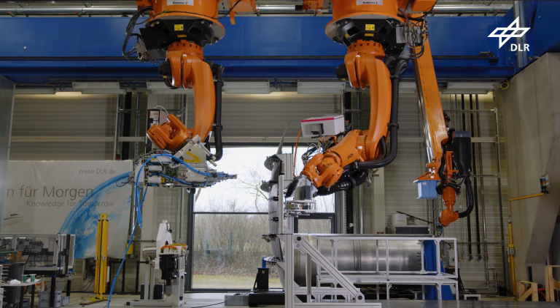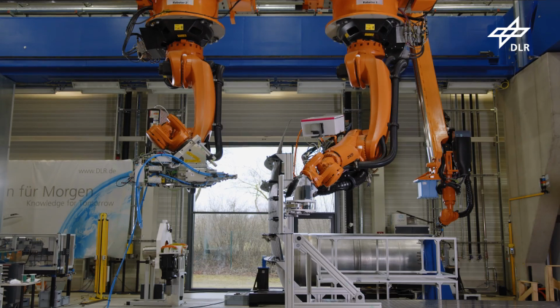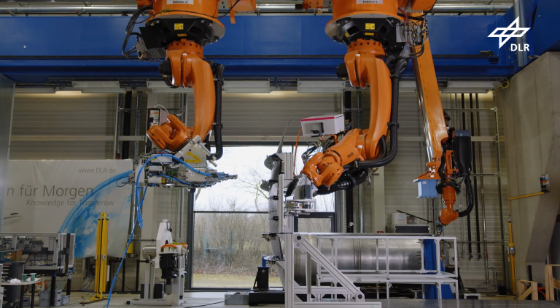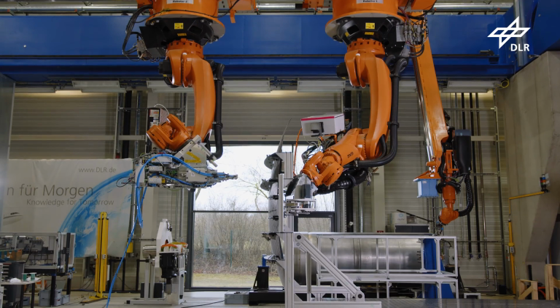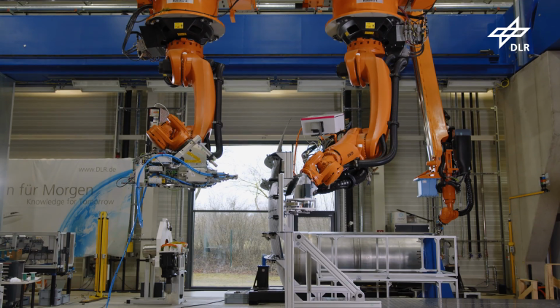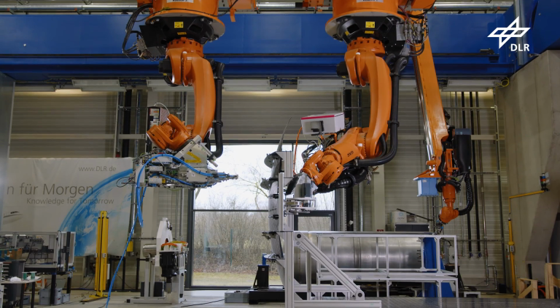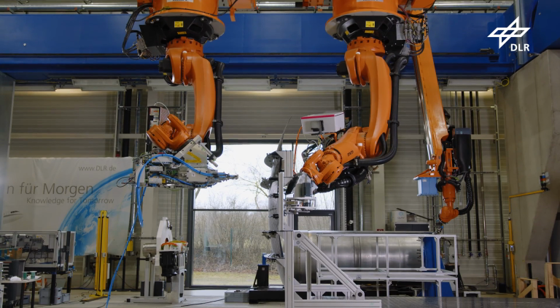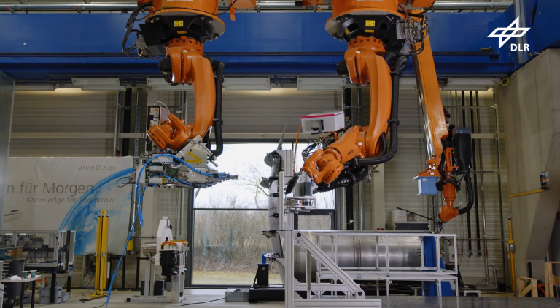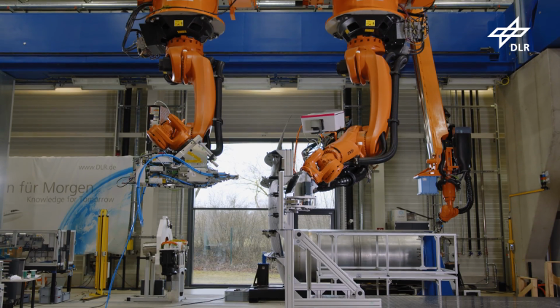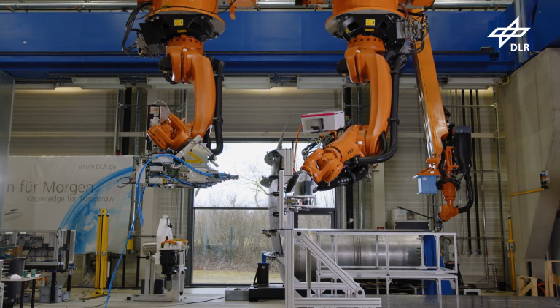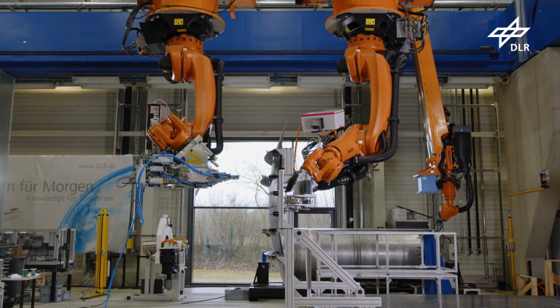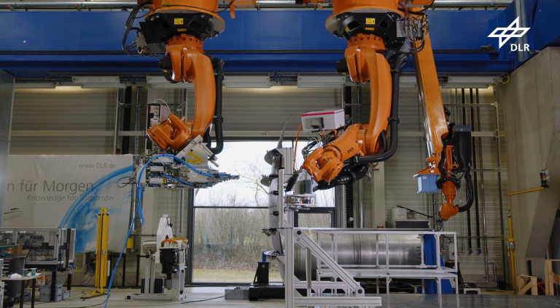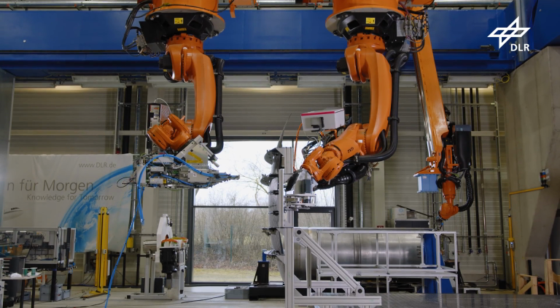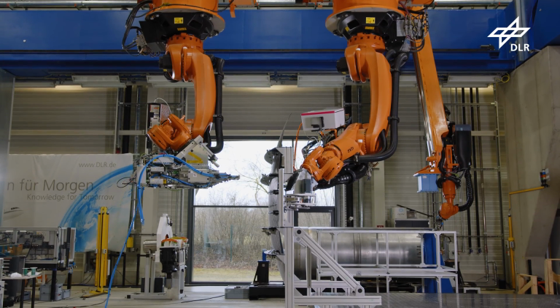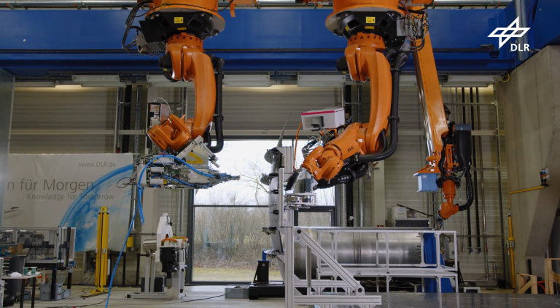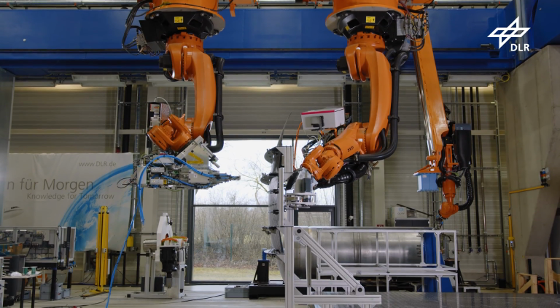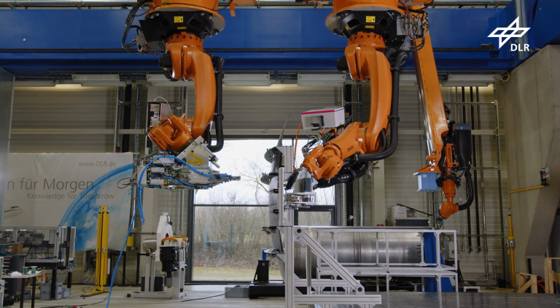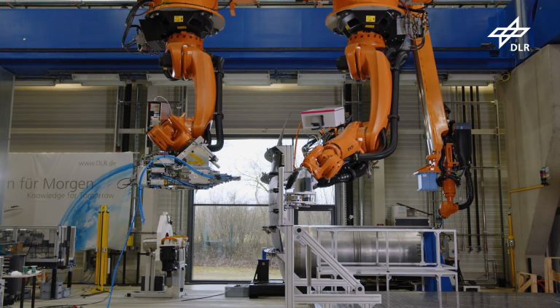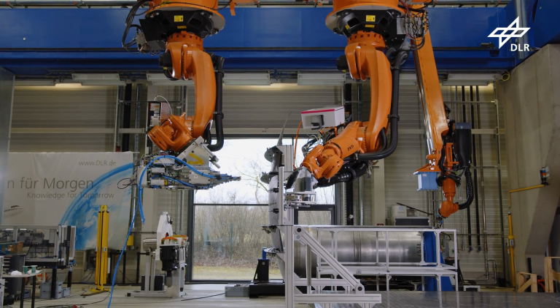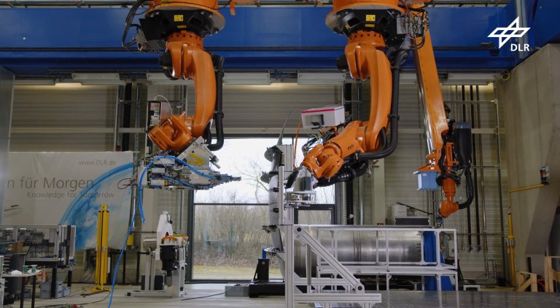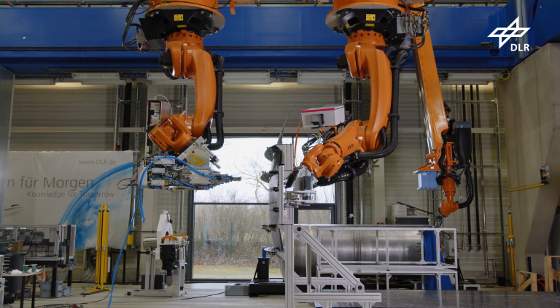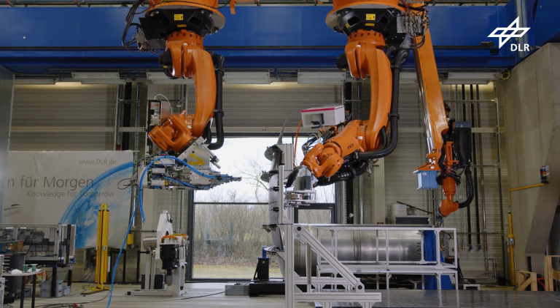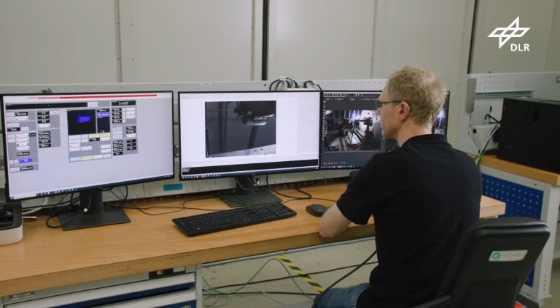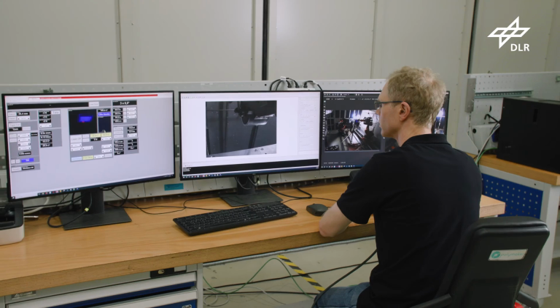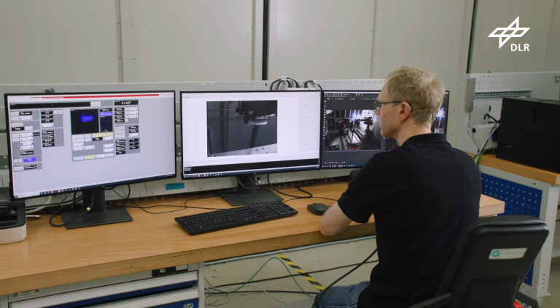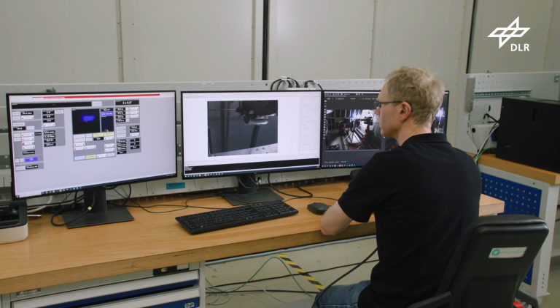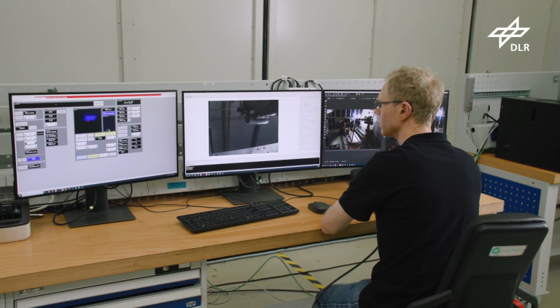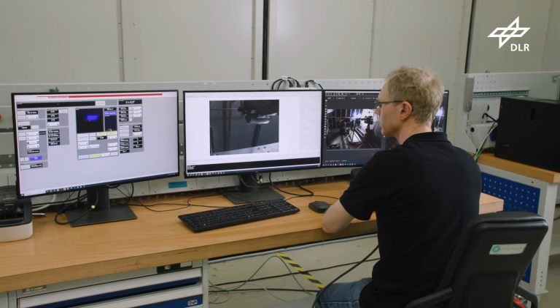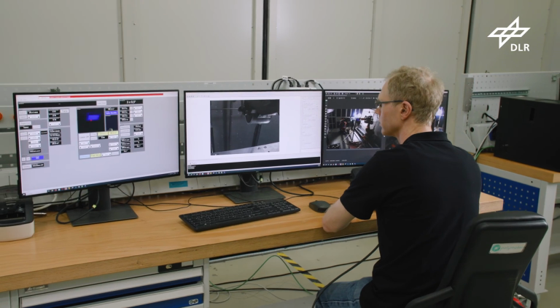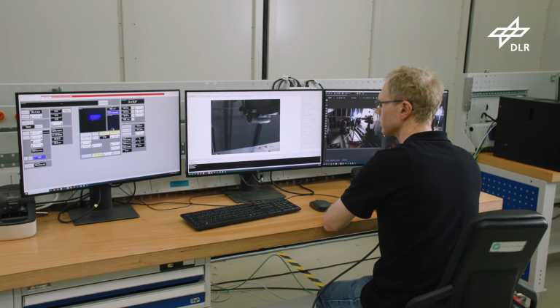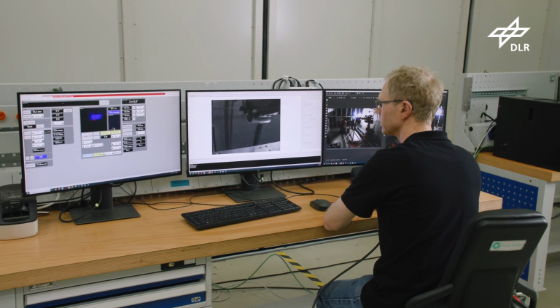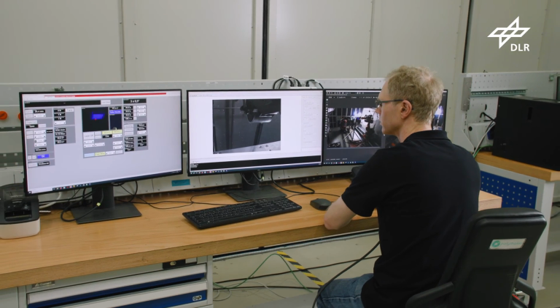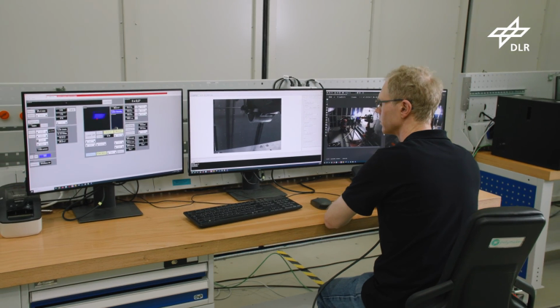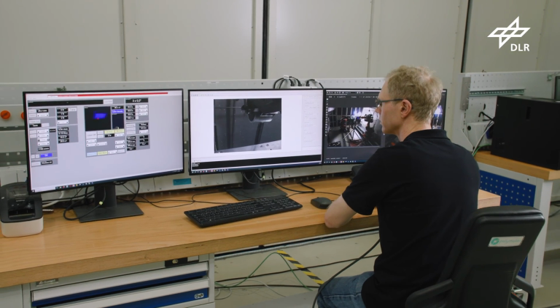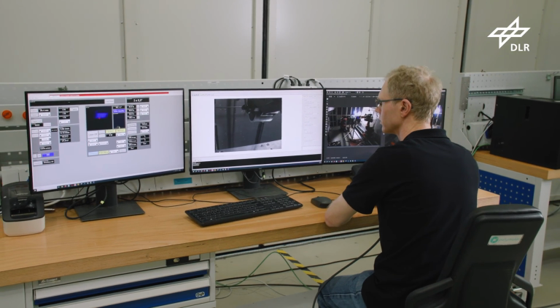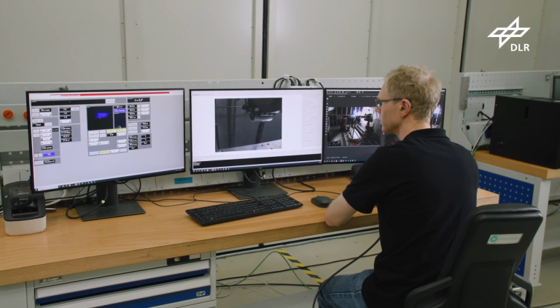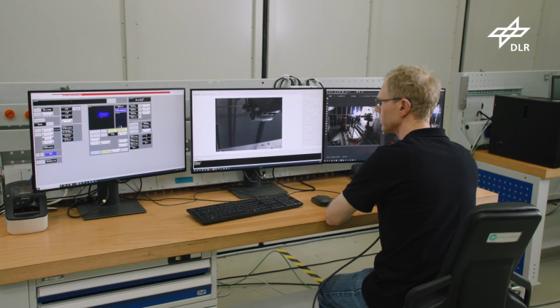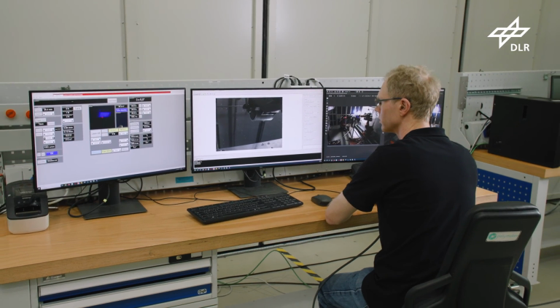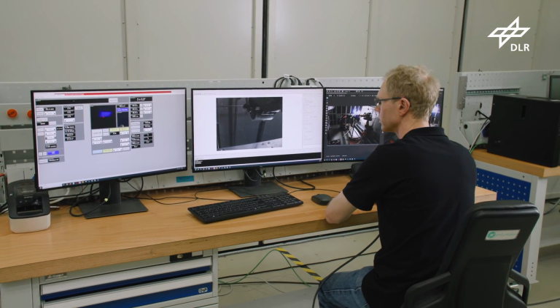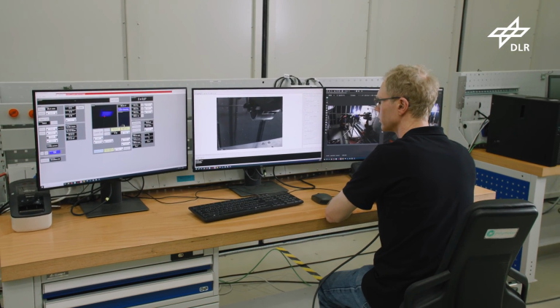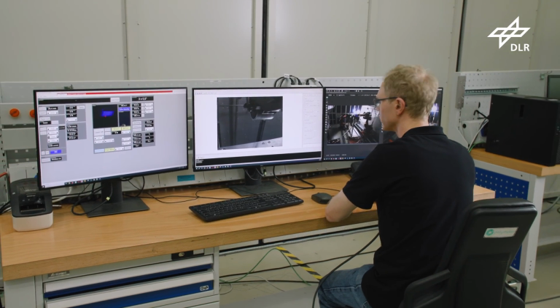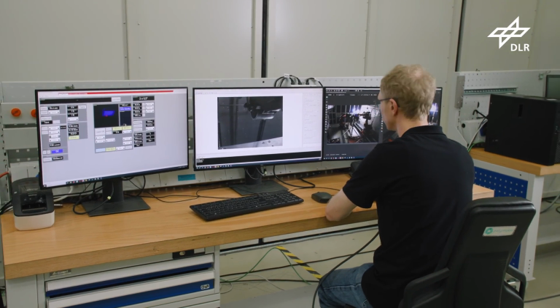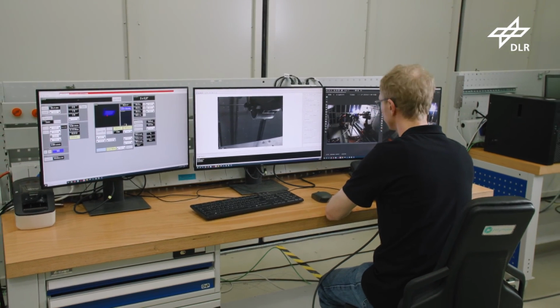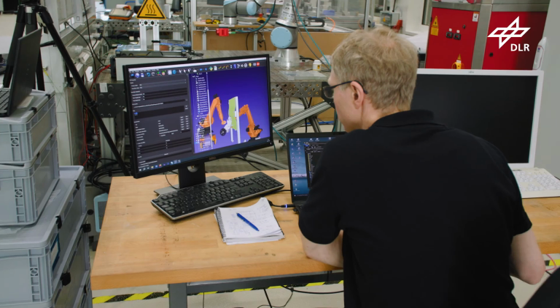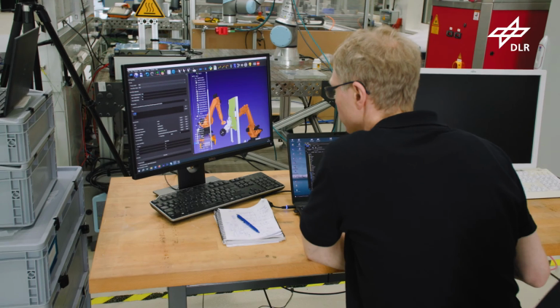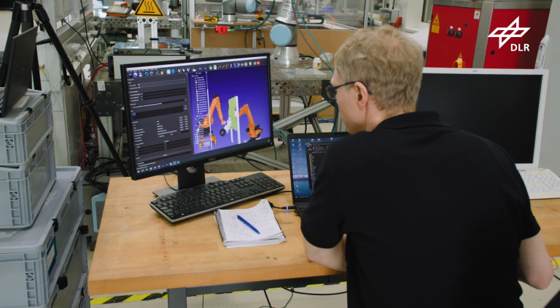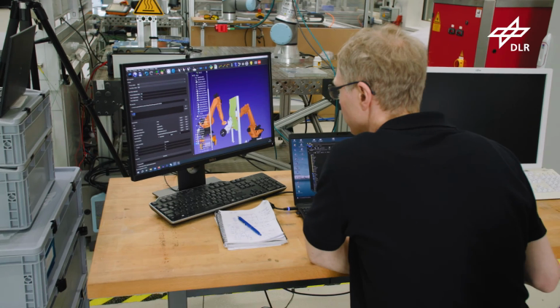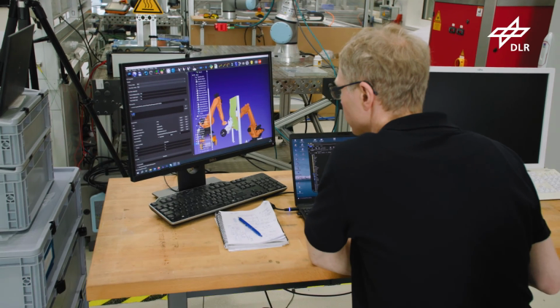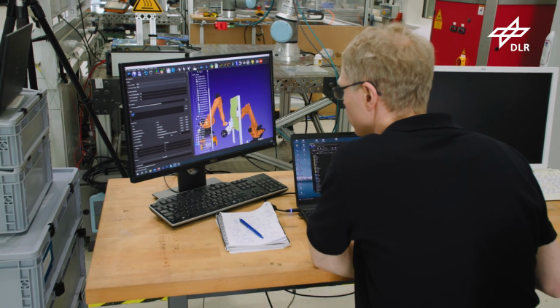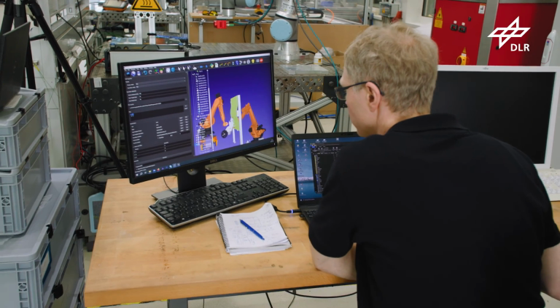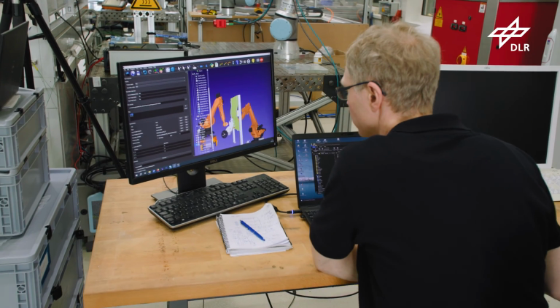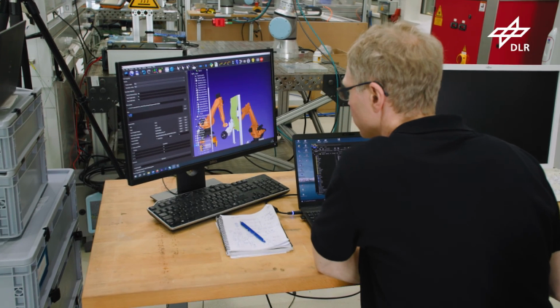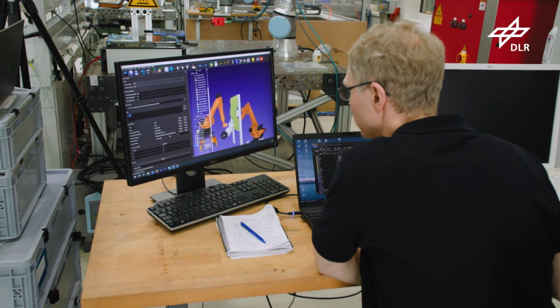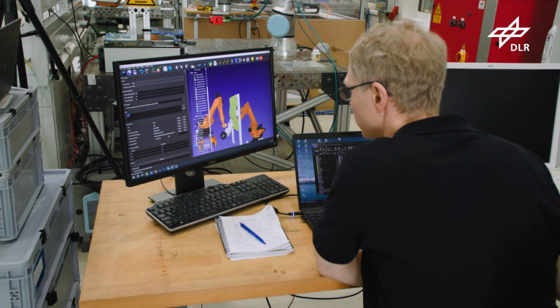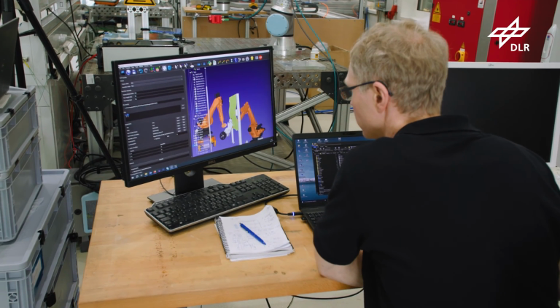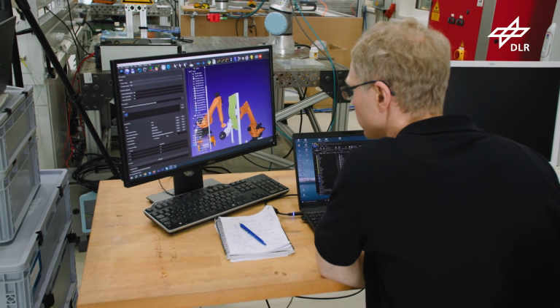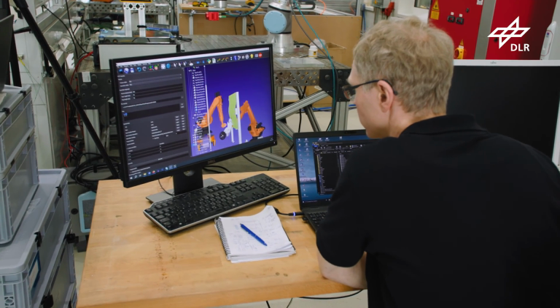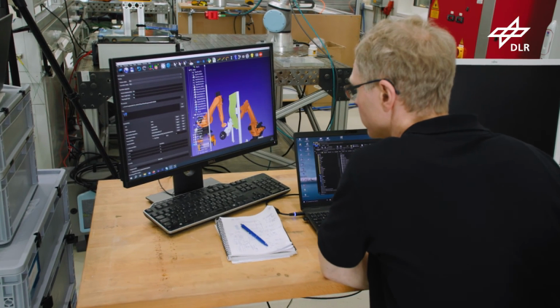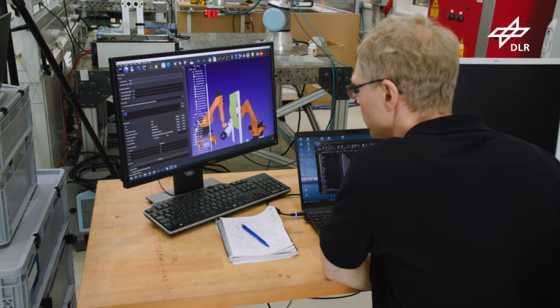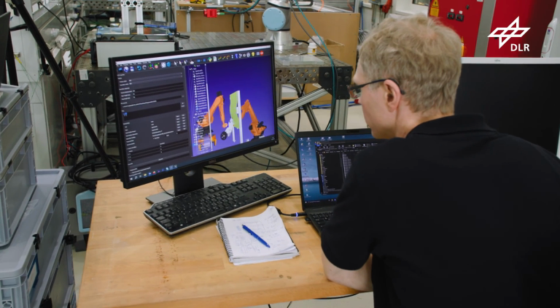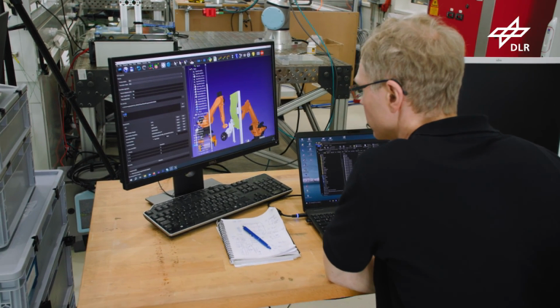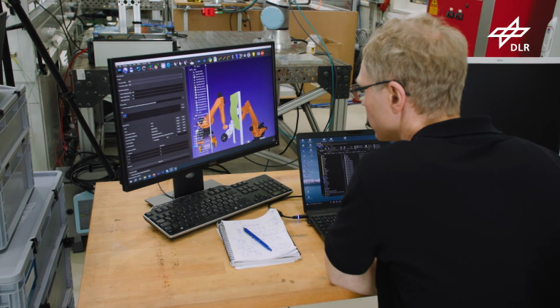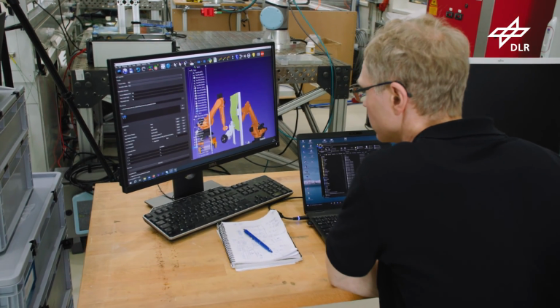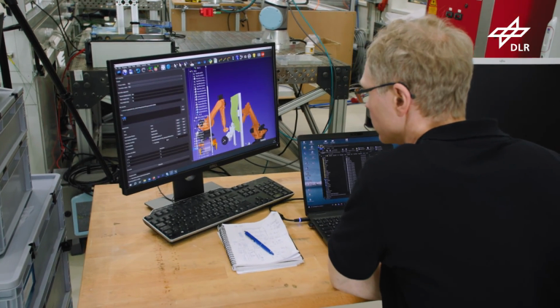Programming of all robots is done with an in-house developed closed software loop from CAD to the robot.